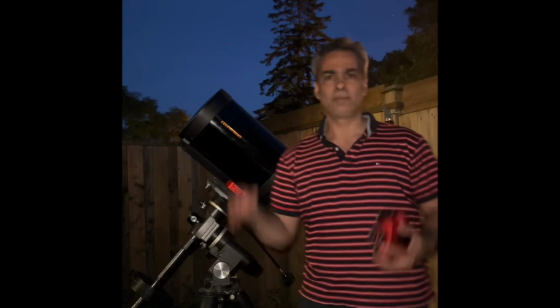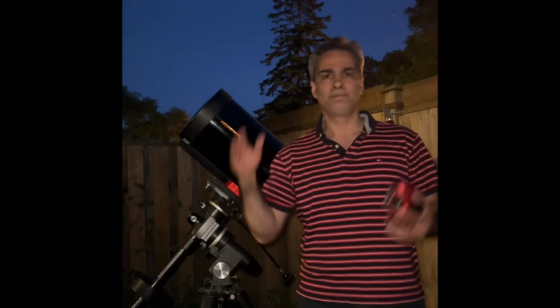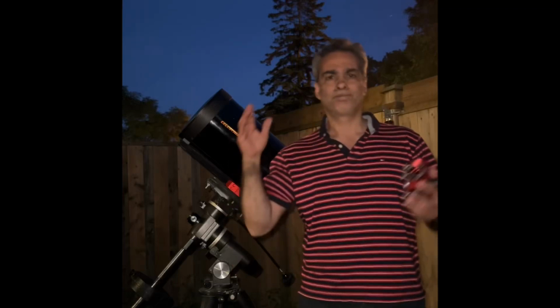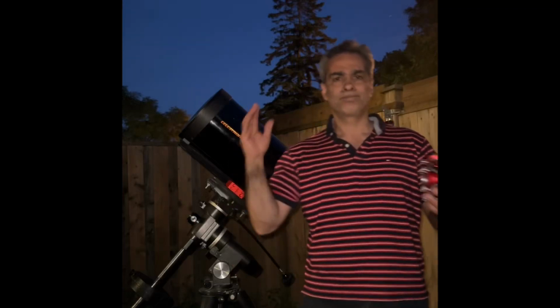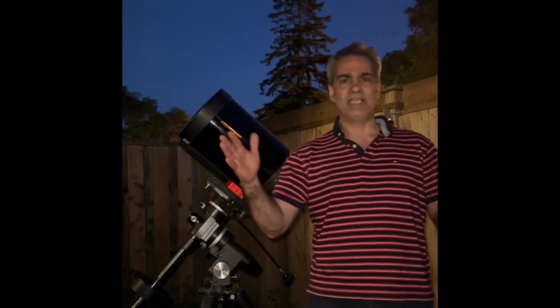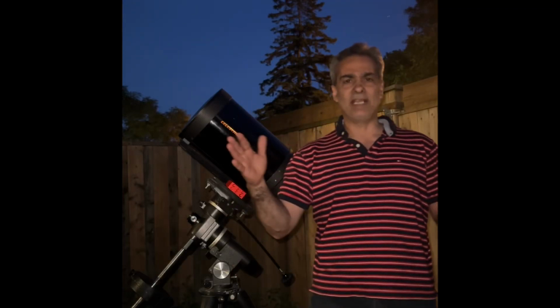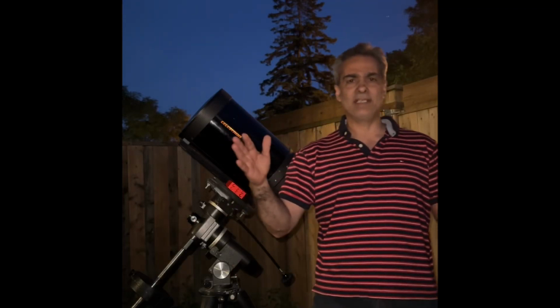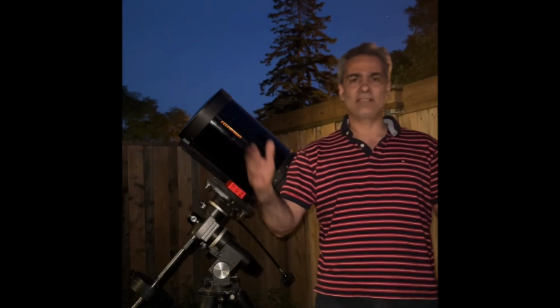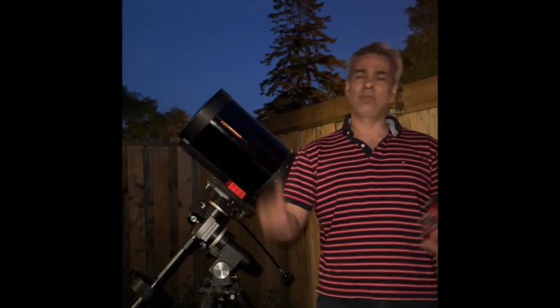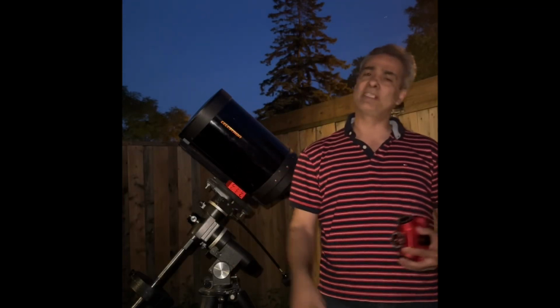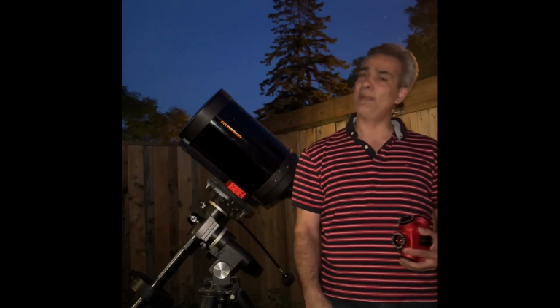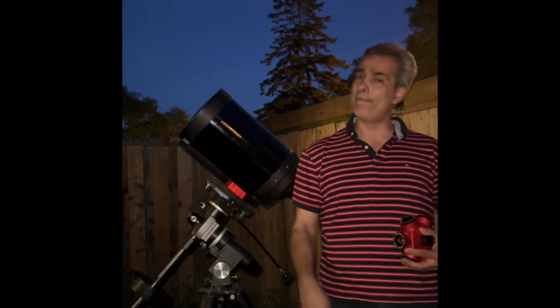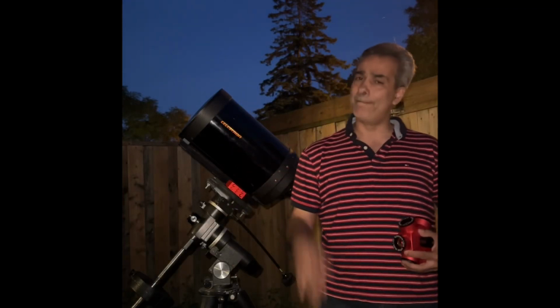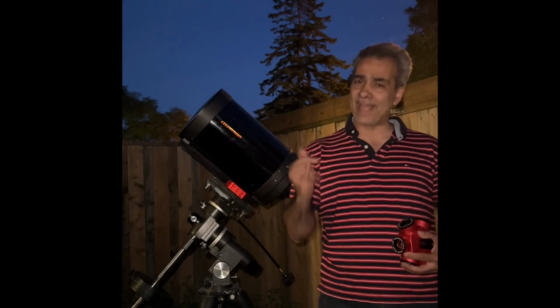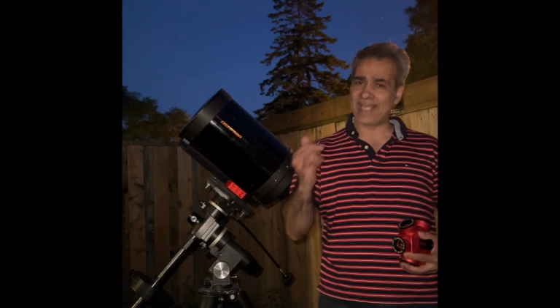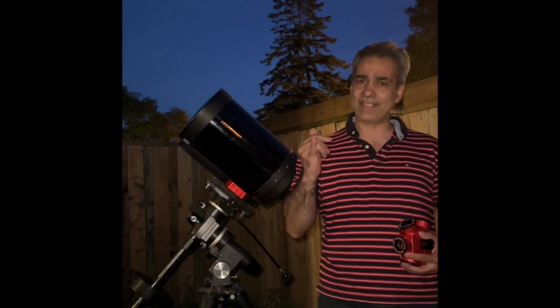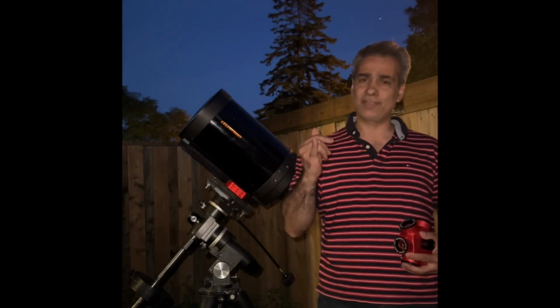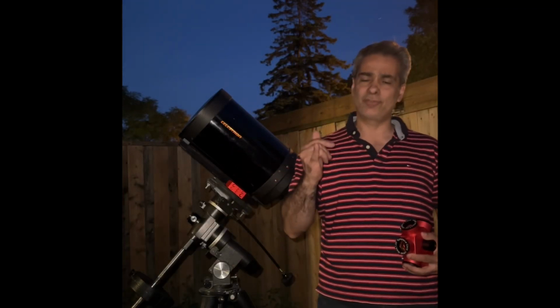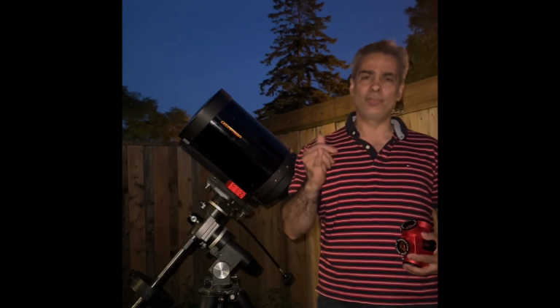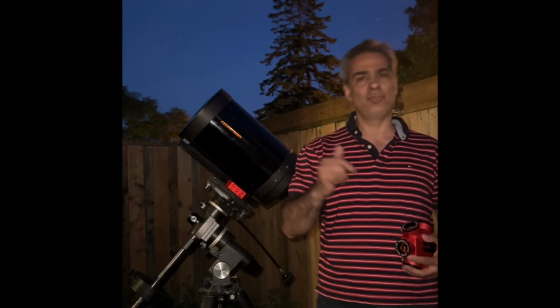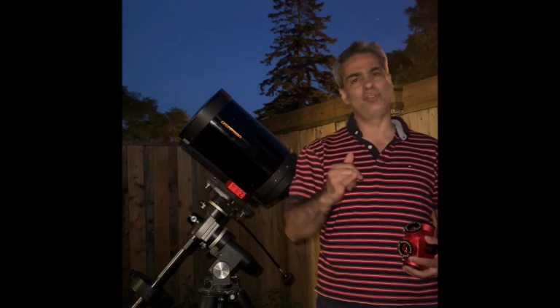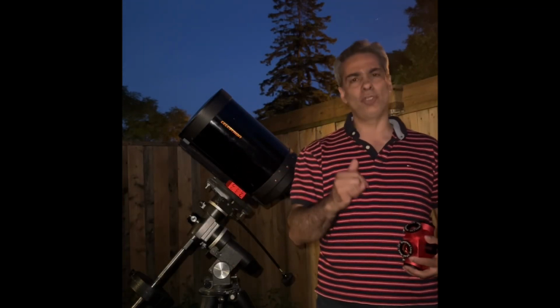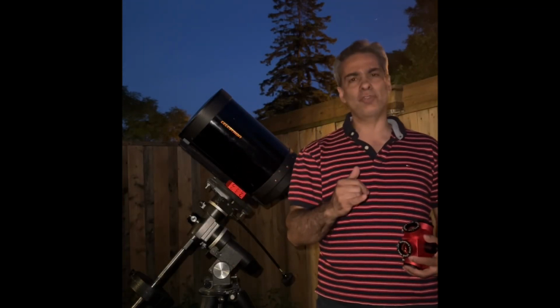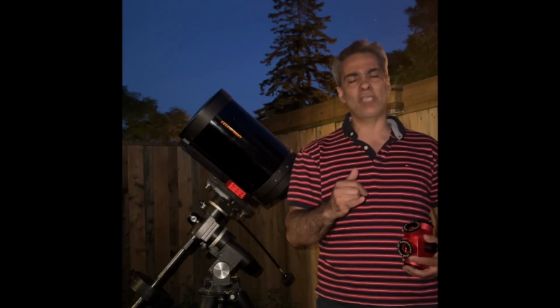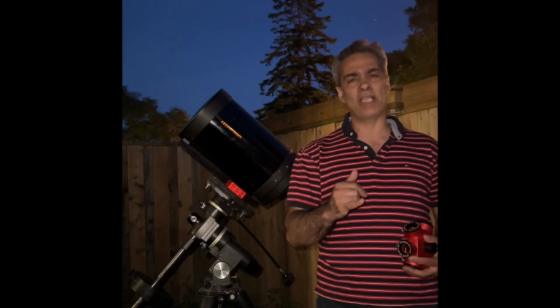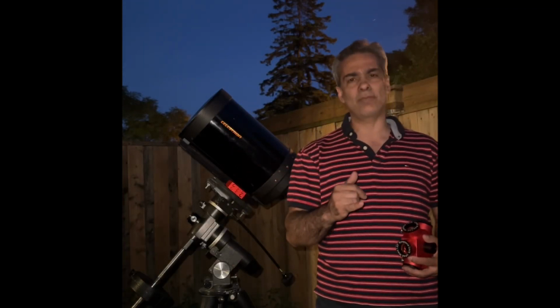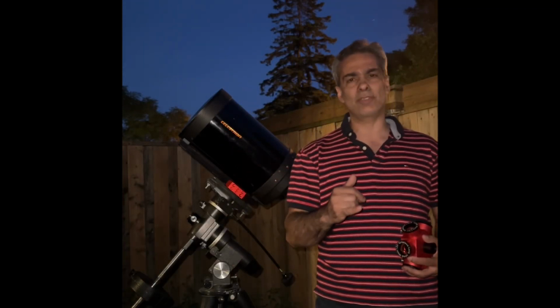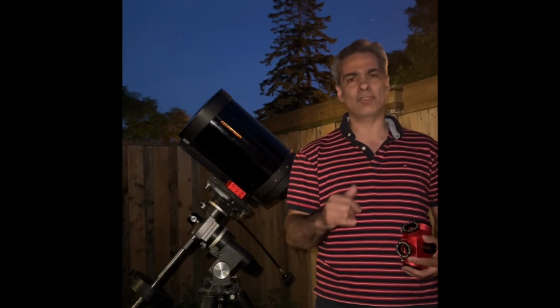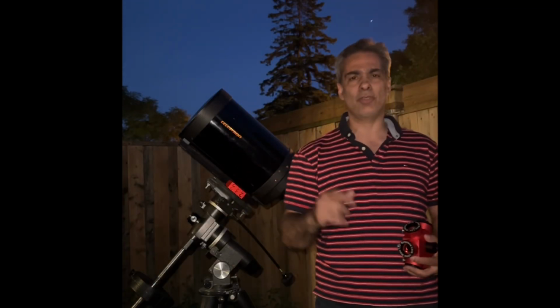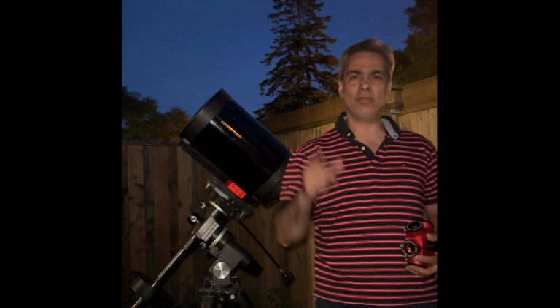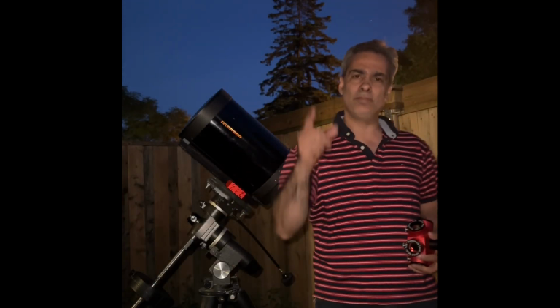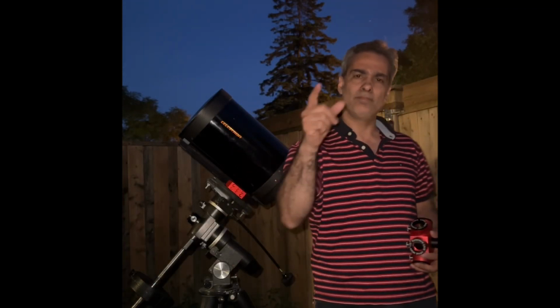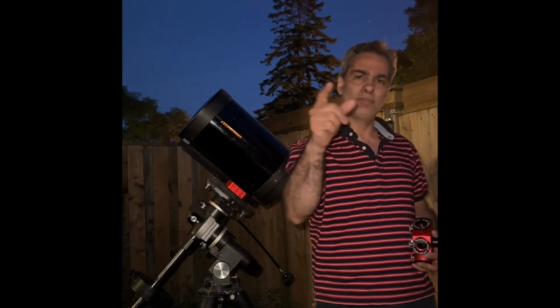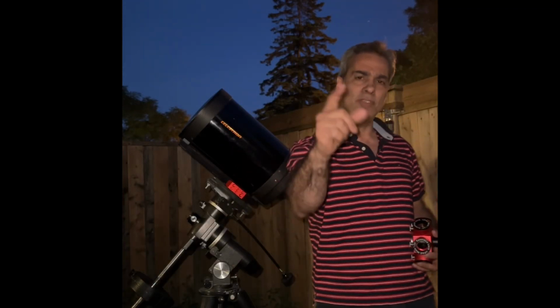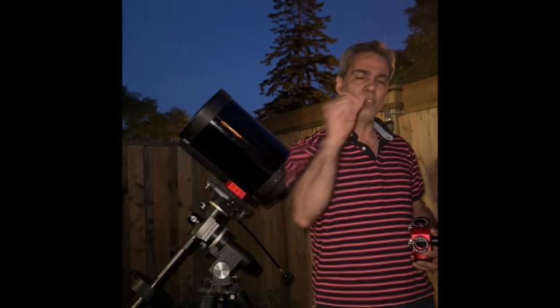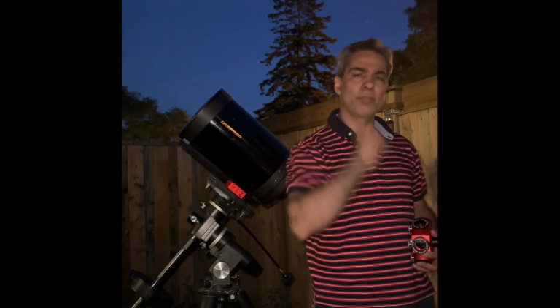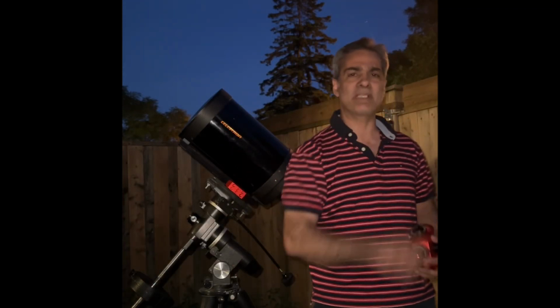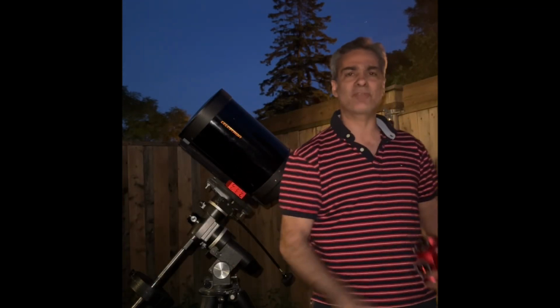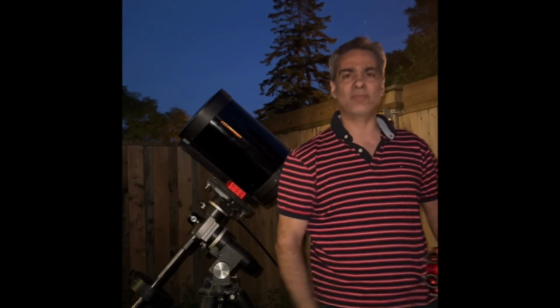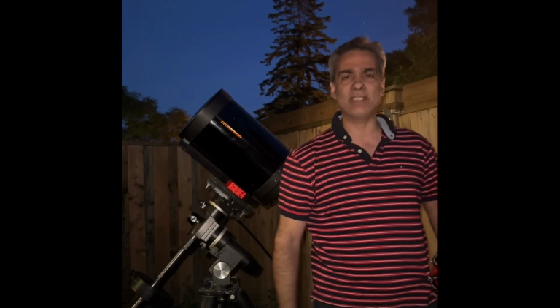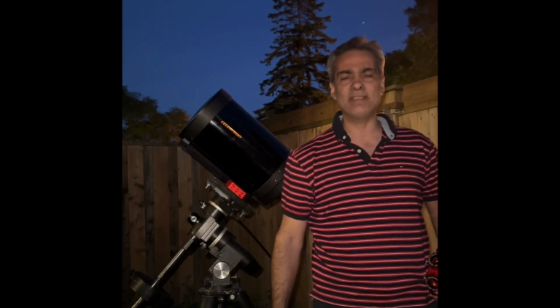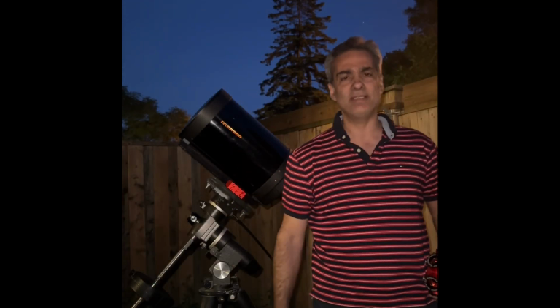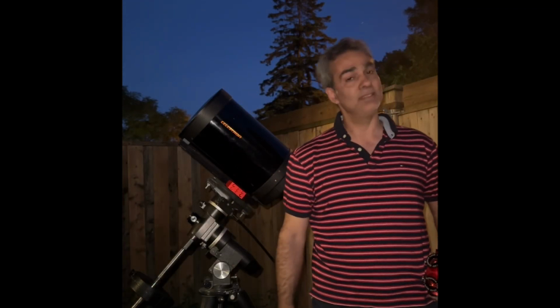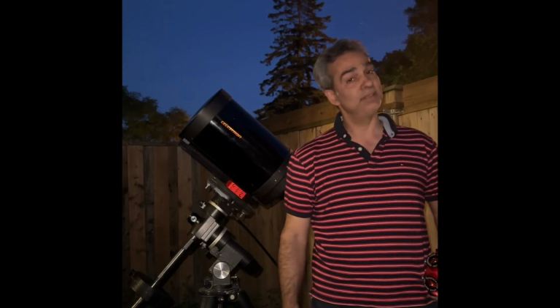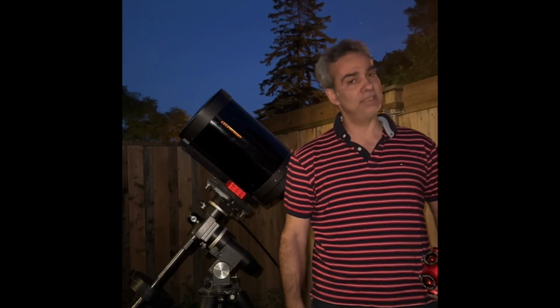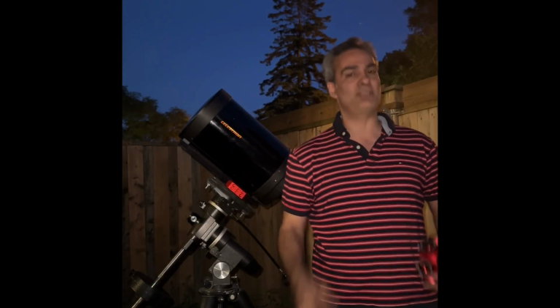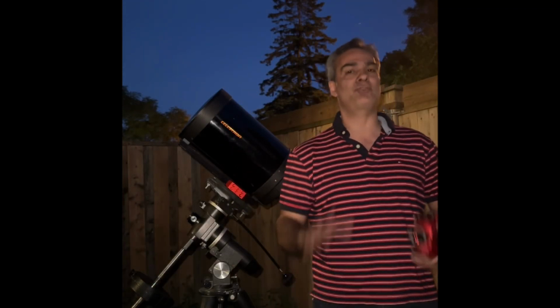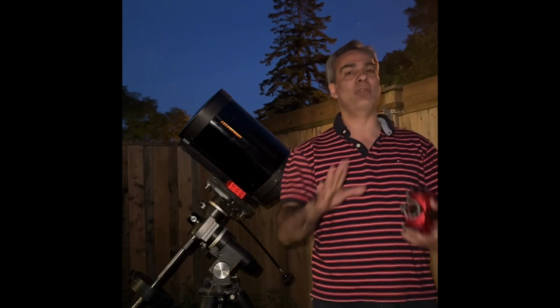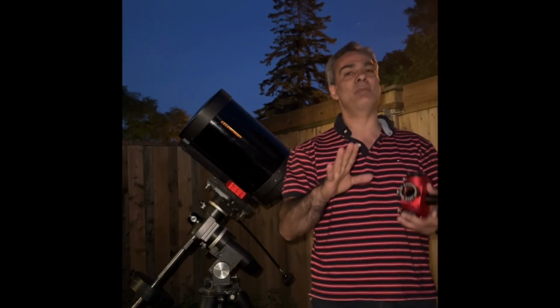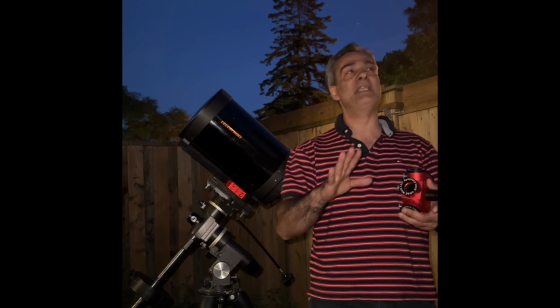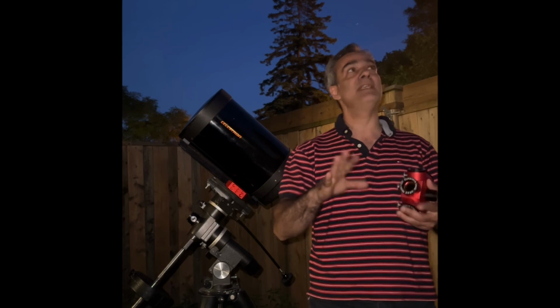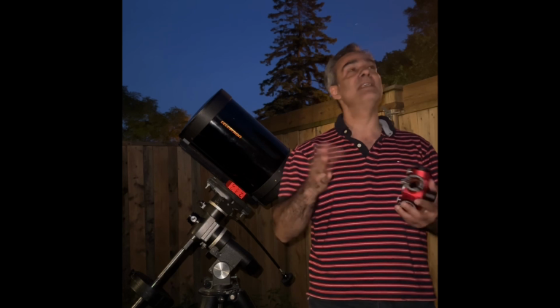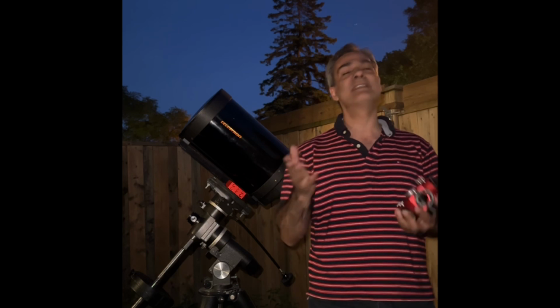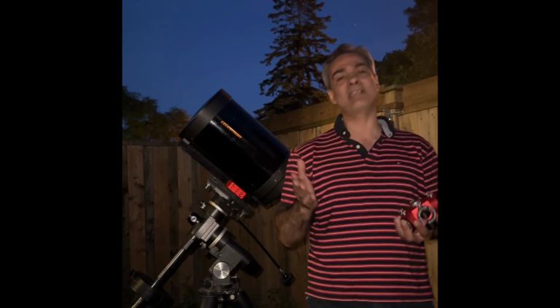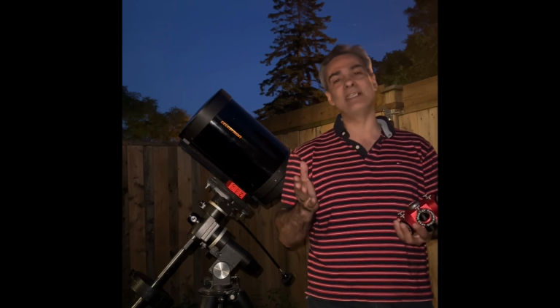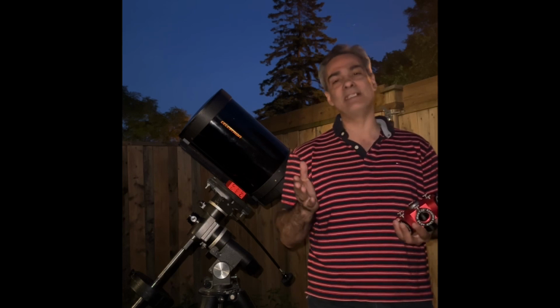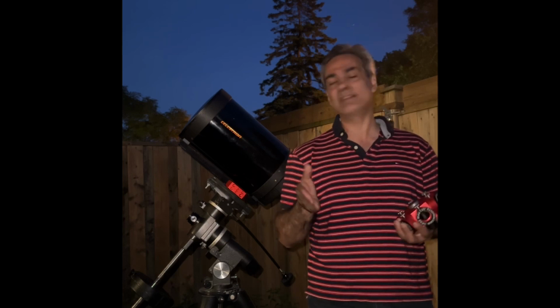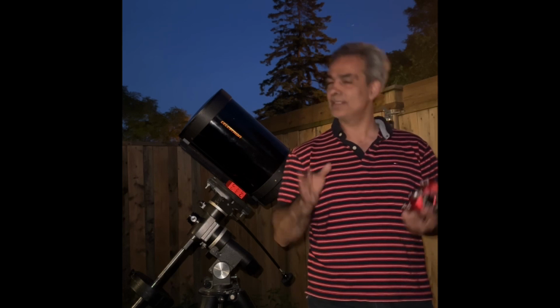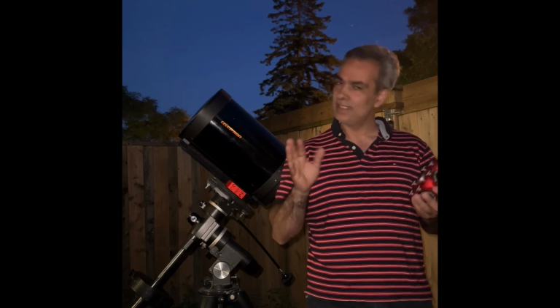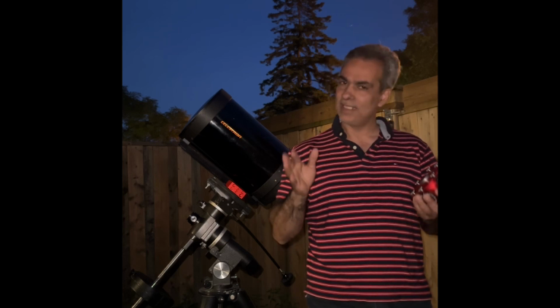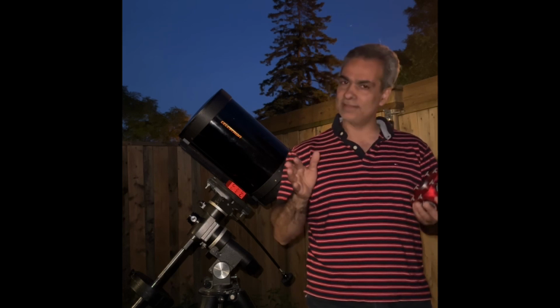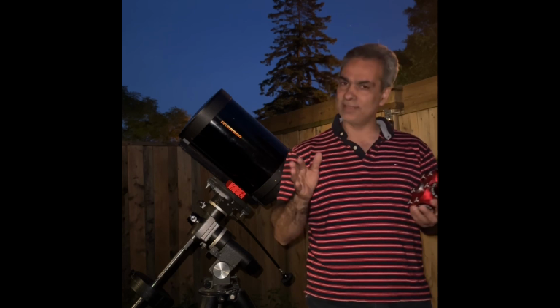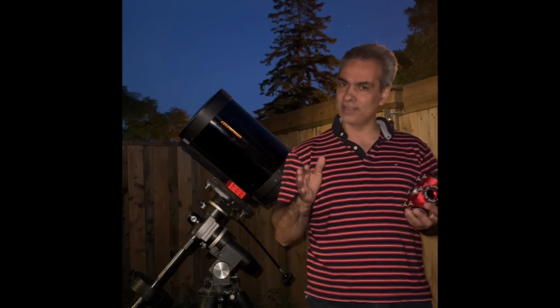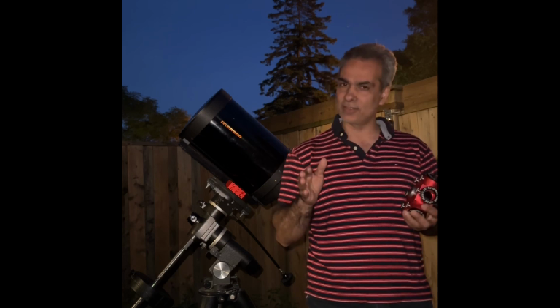Hey guys, welcome back to the Joe Jaguar Show, your best friend in astronomy, science and telescopes.